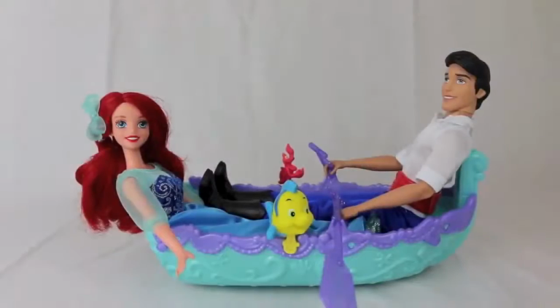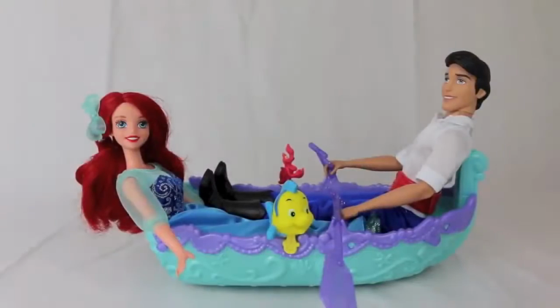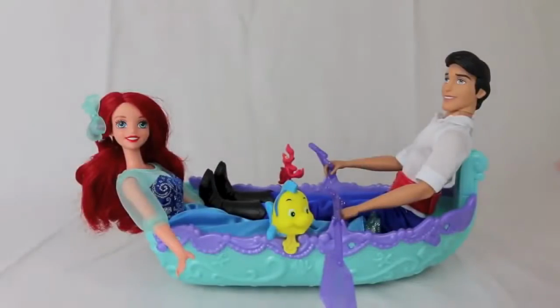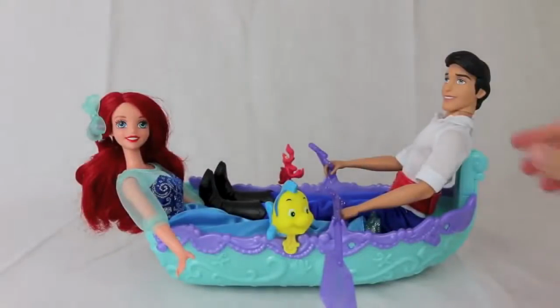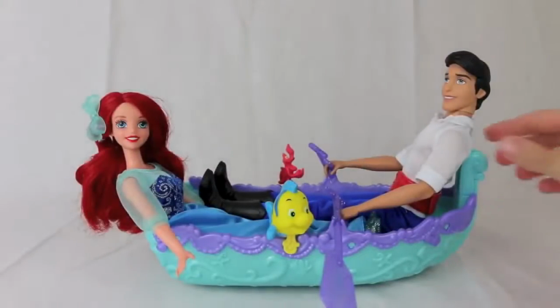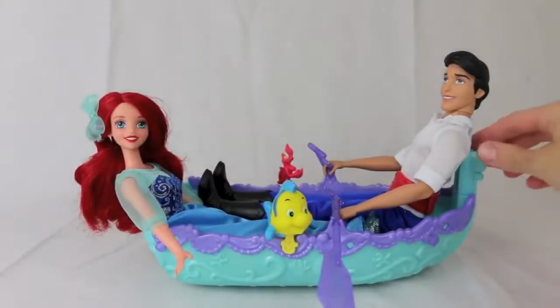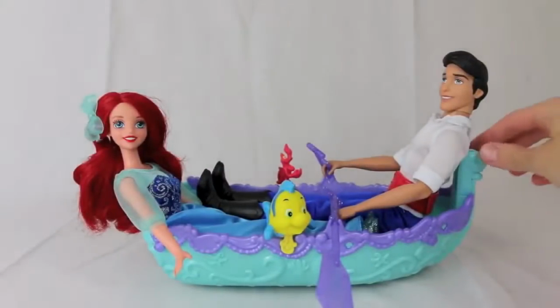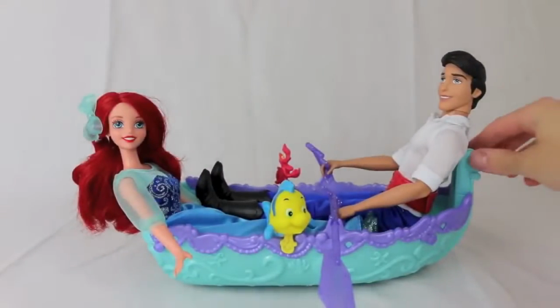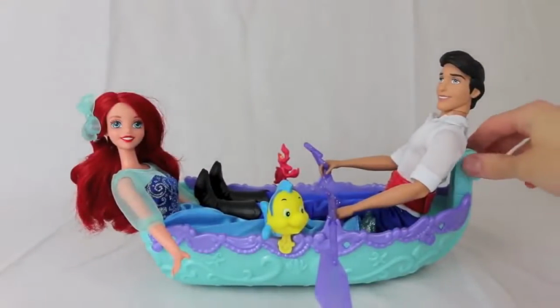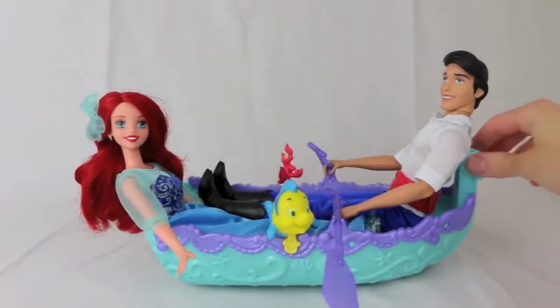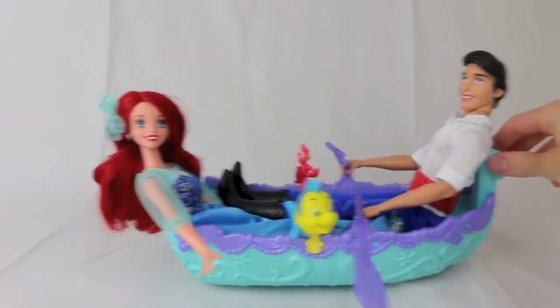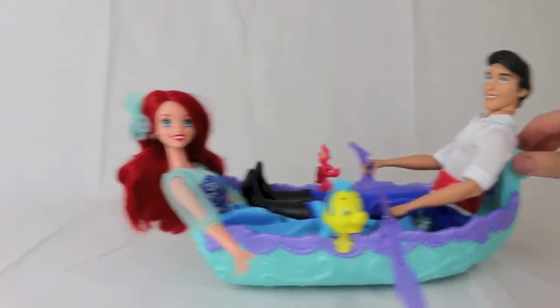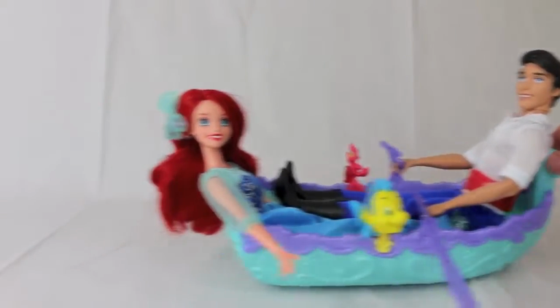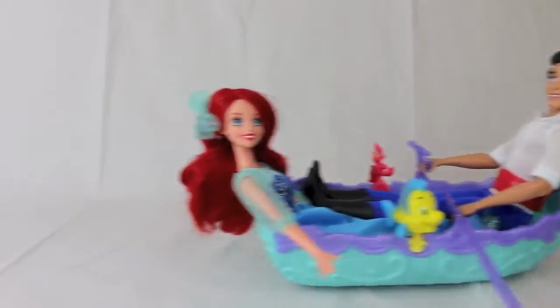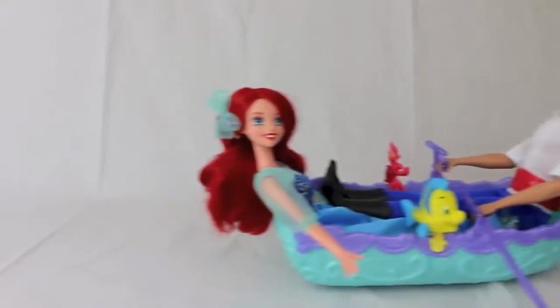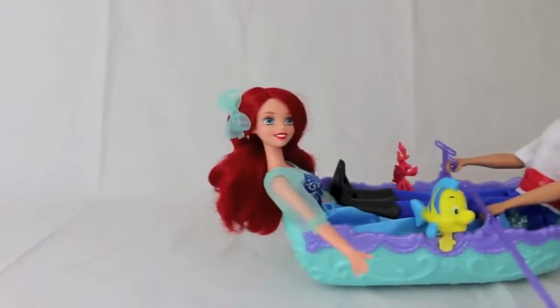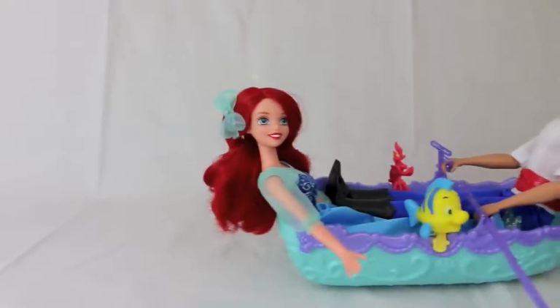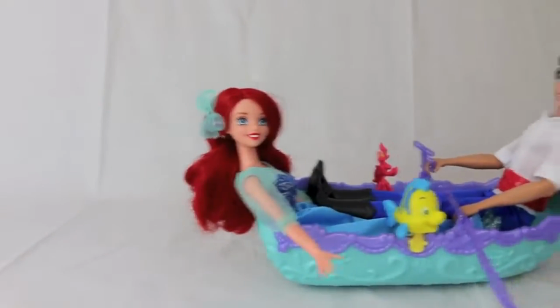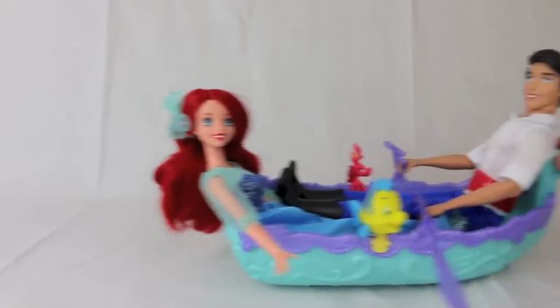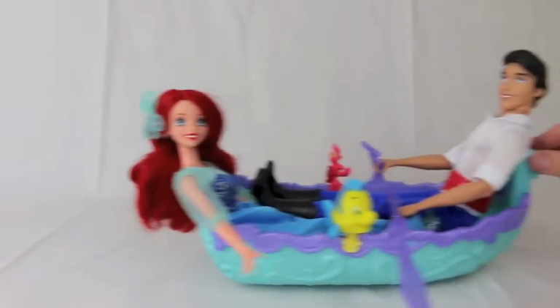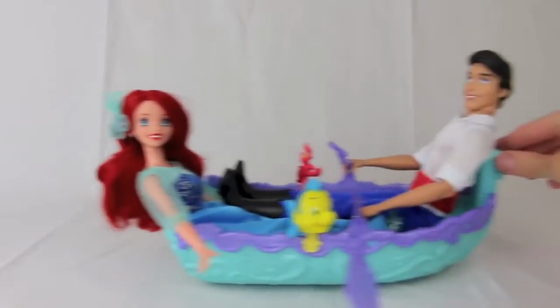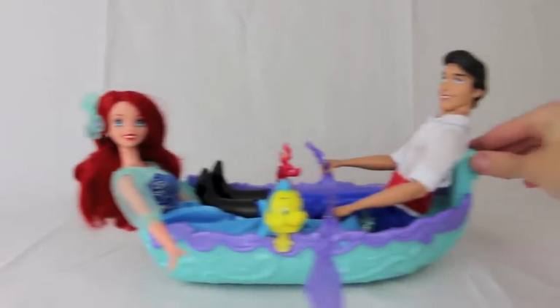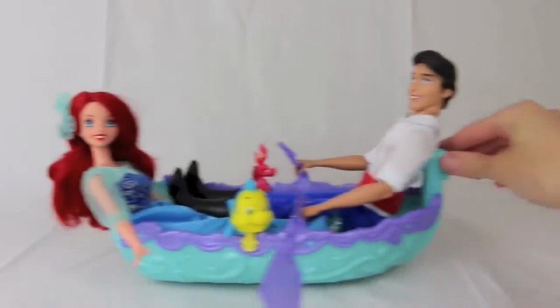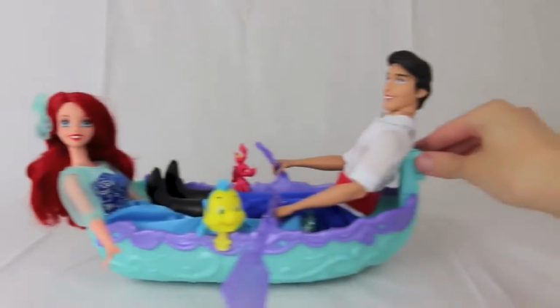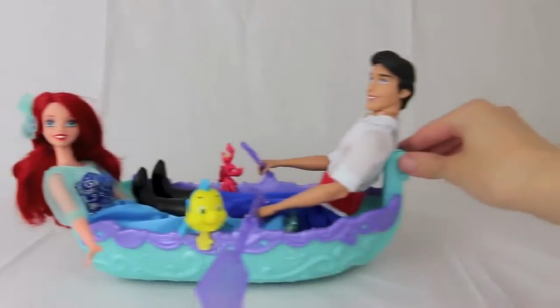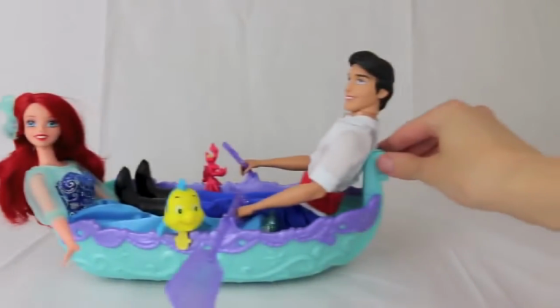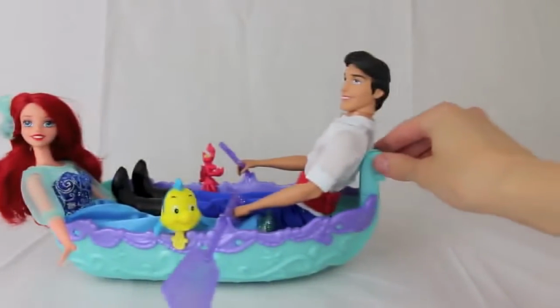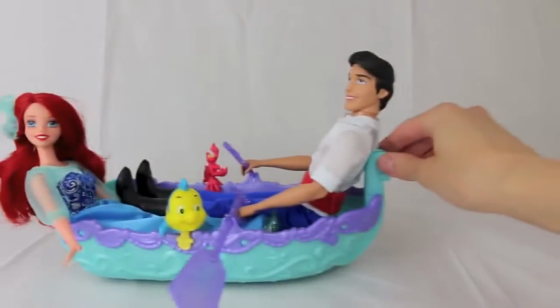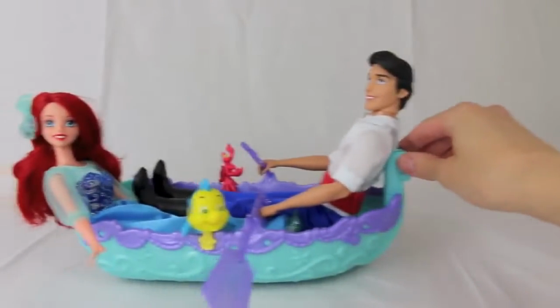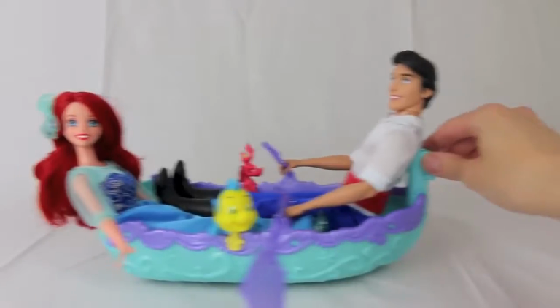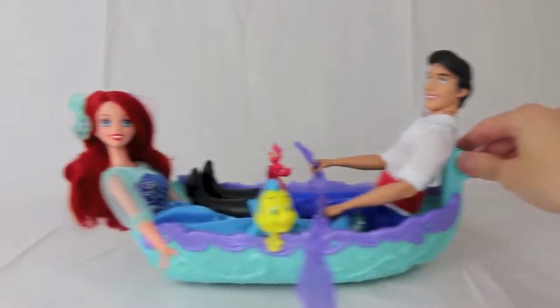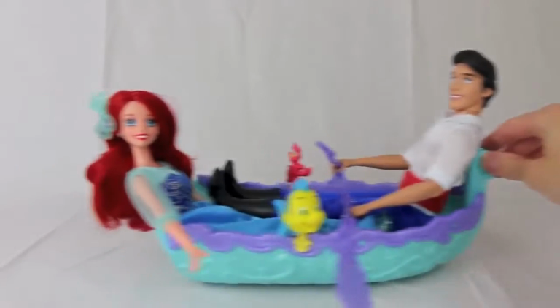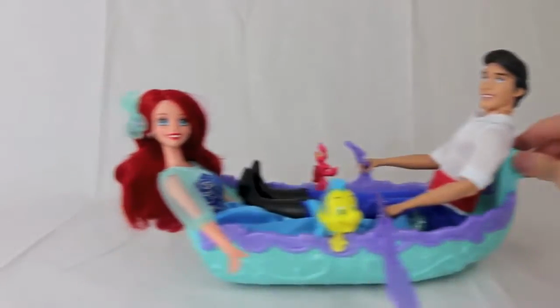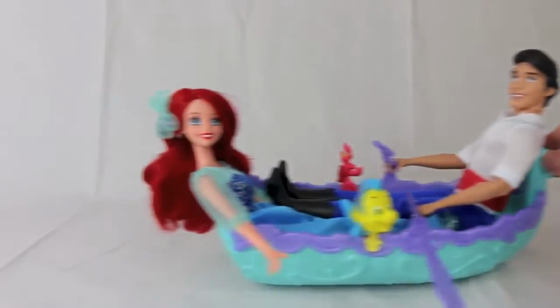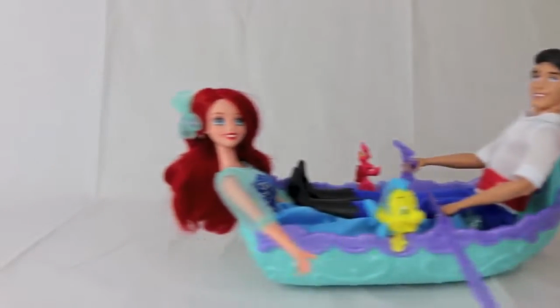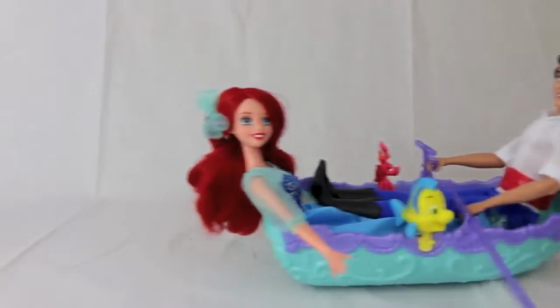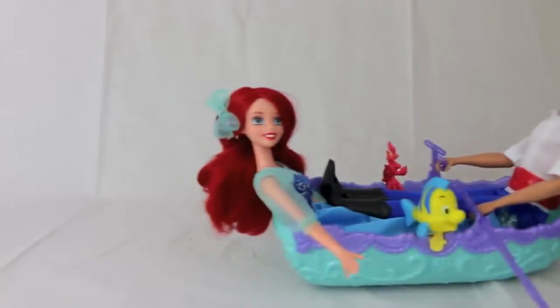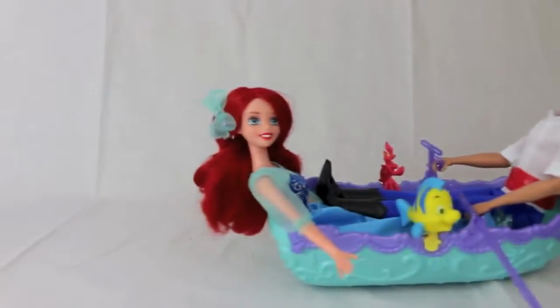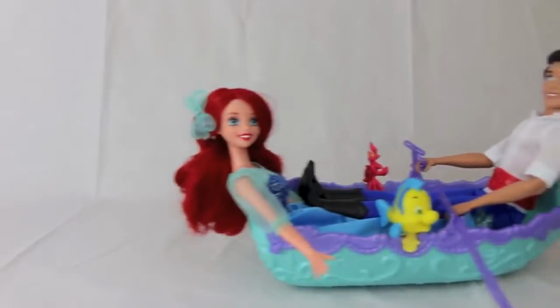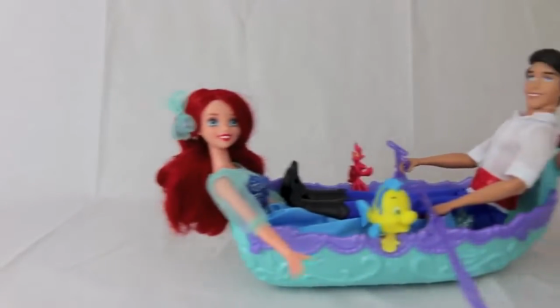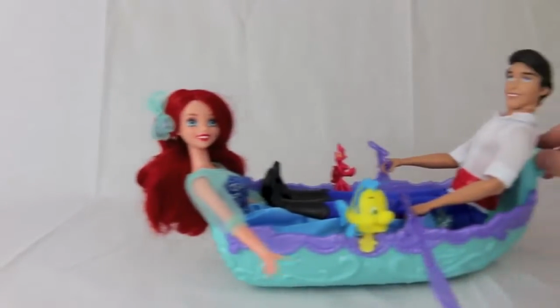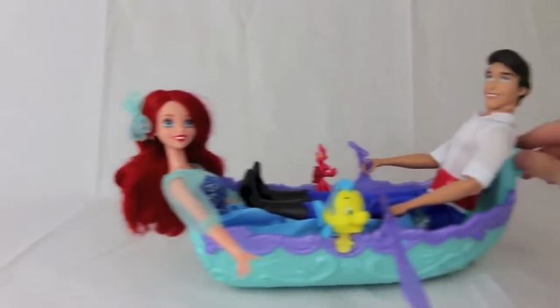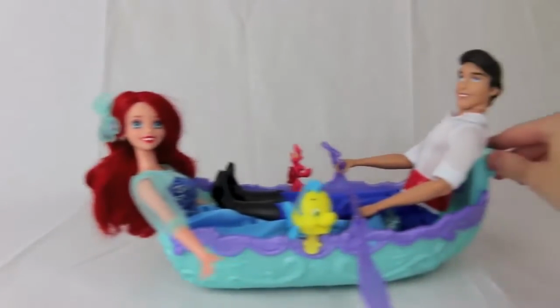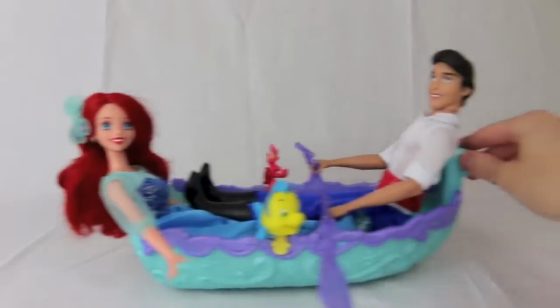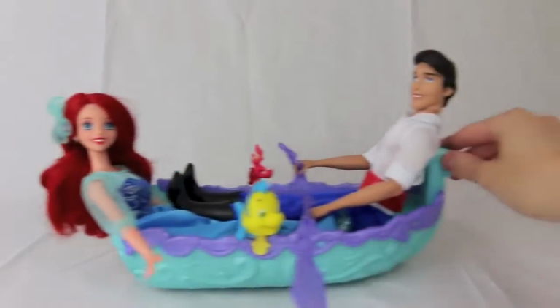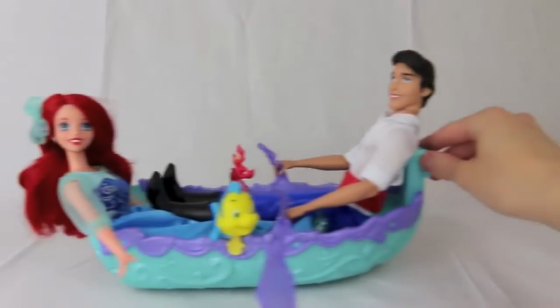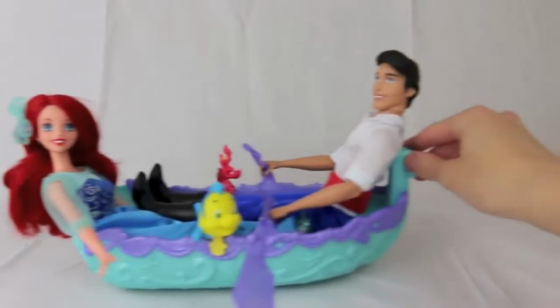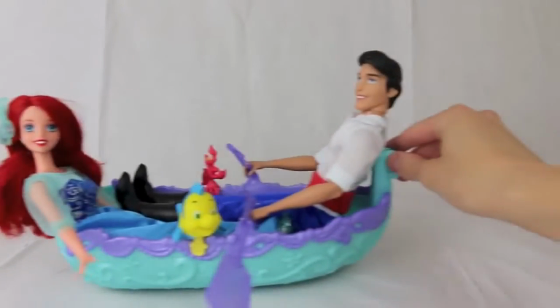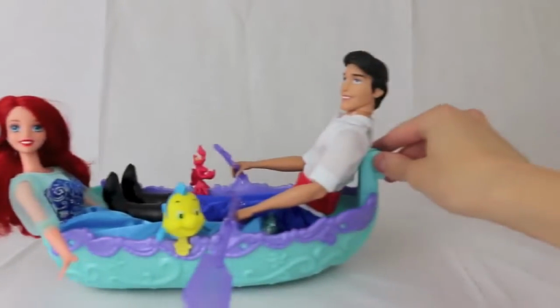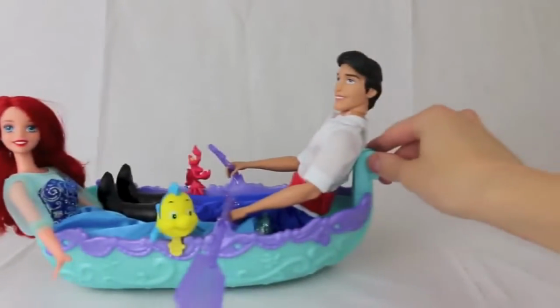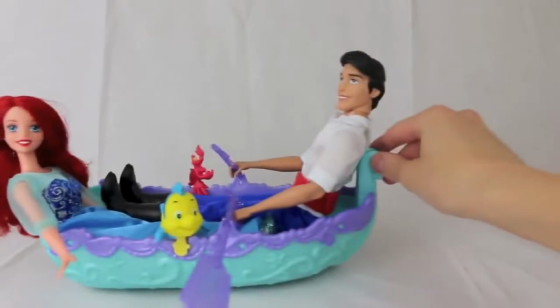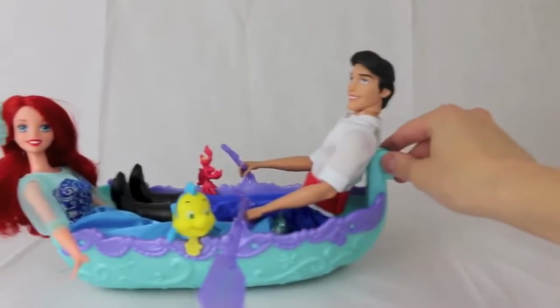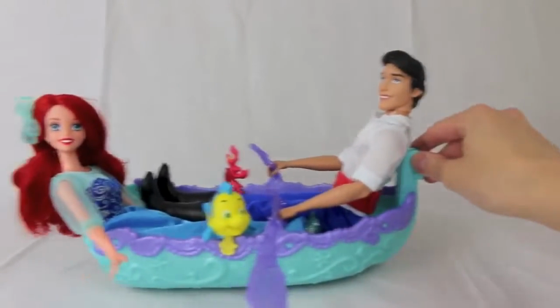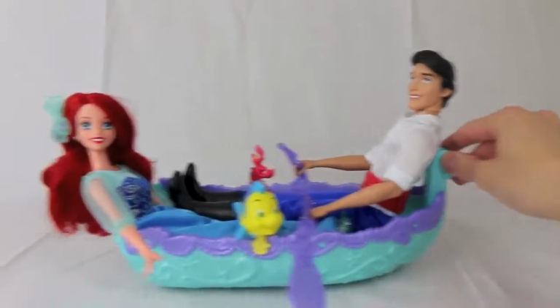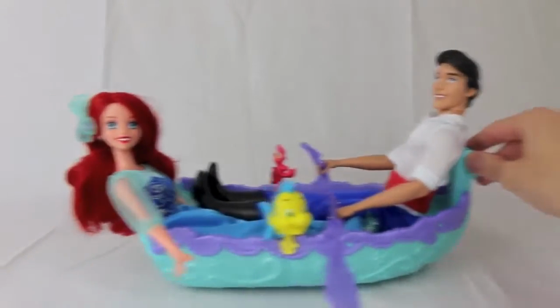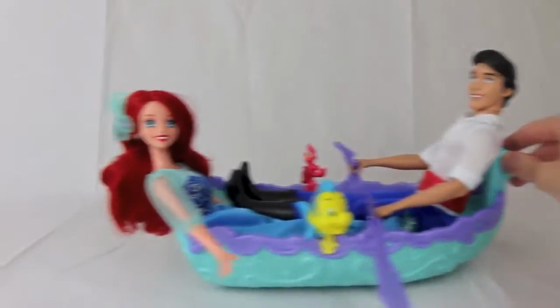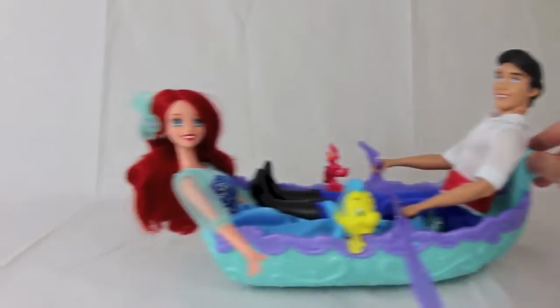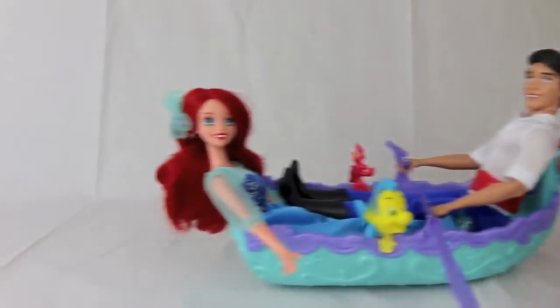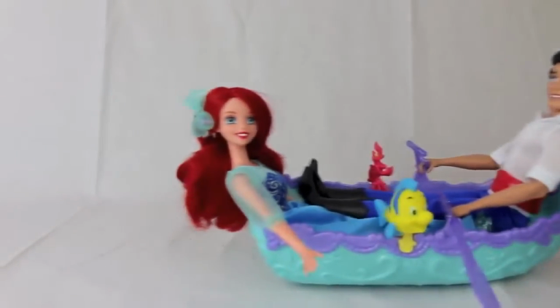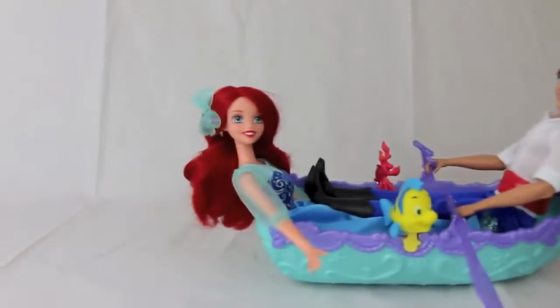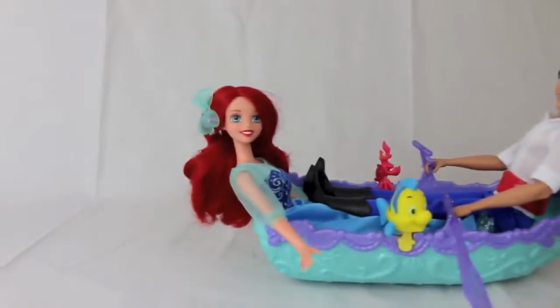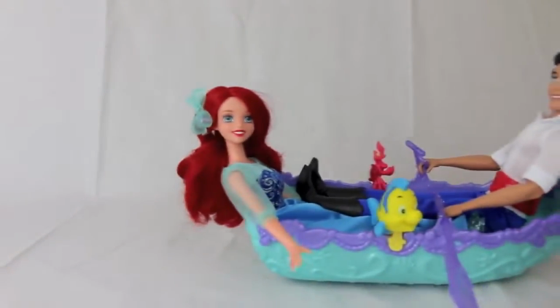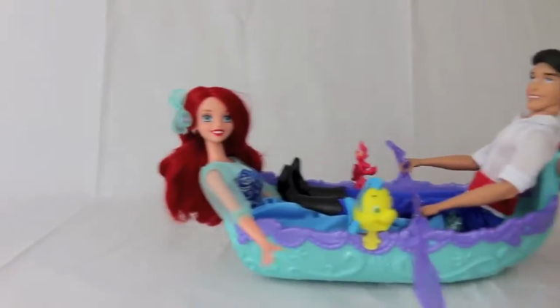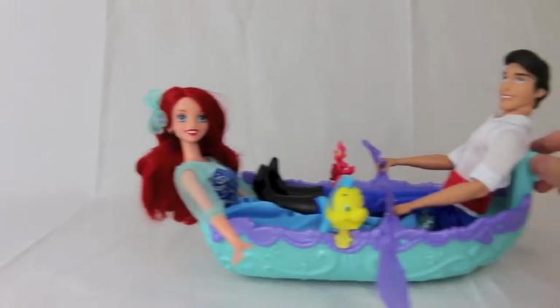Some of the main features of this toy is that it does roll back and forth, but it is not meant to be a bath toy. It also plays music from the movie.